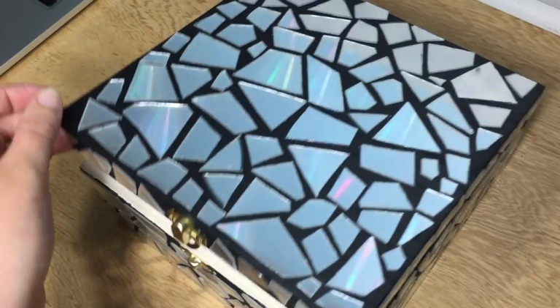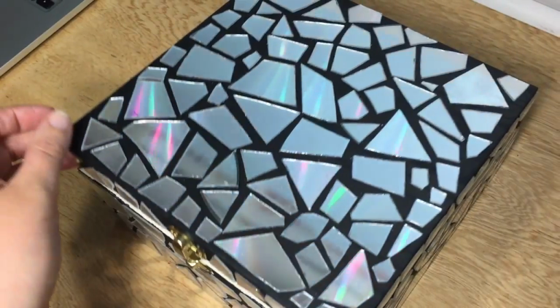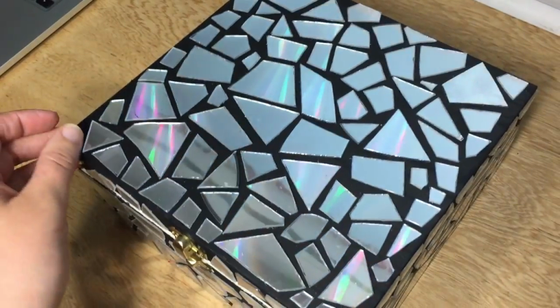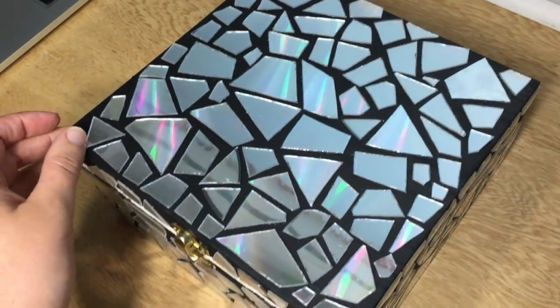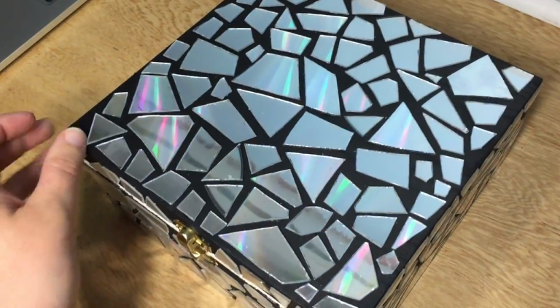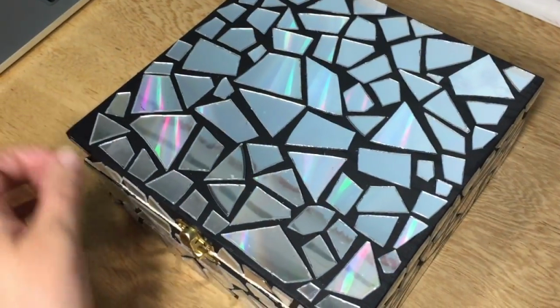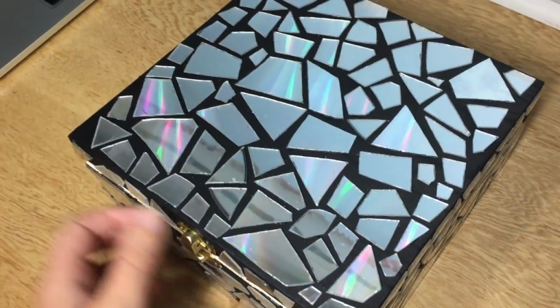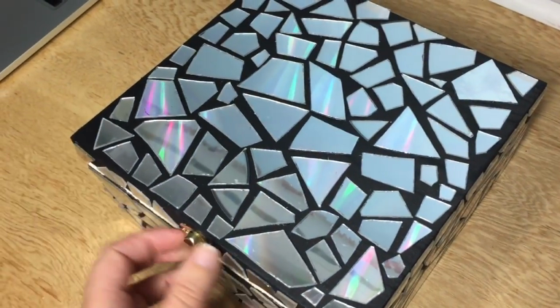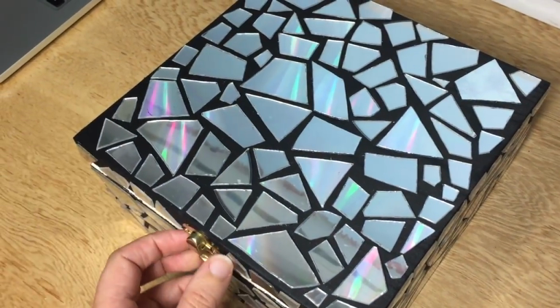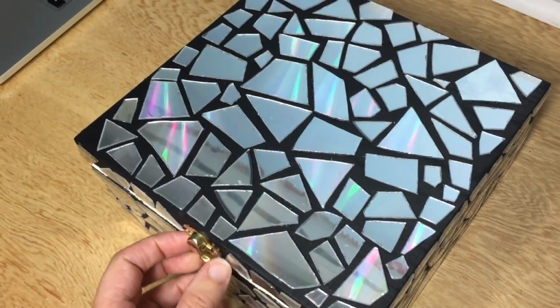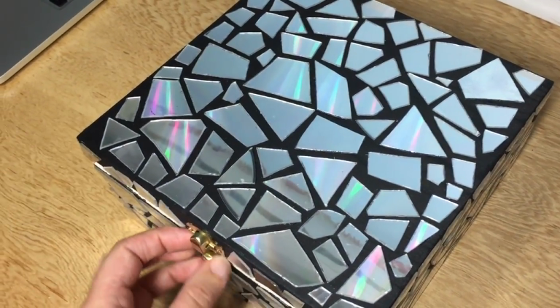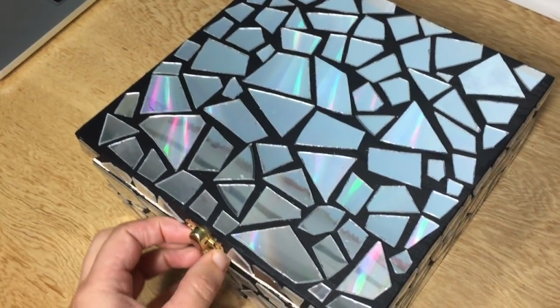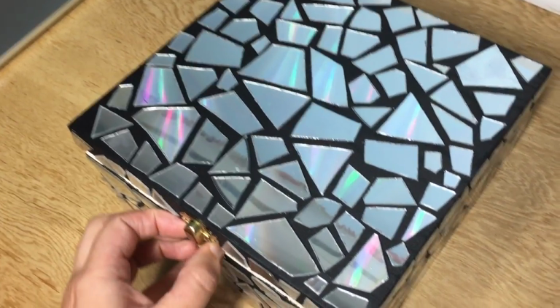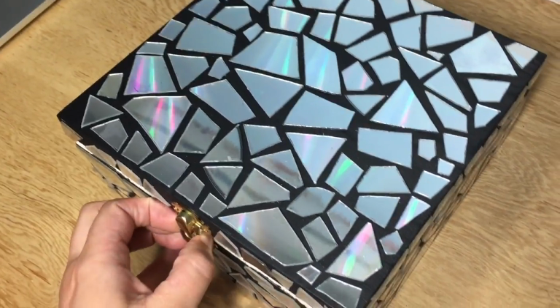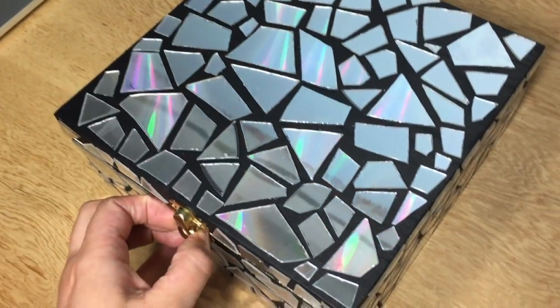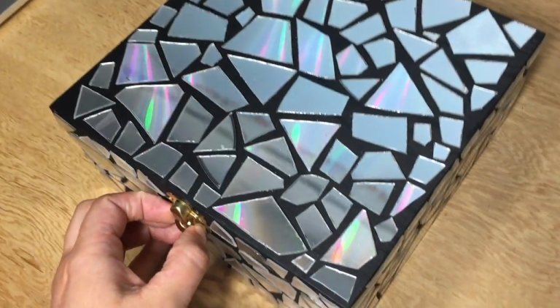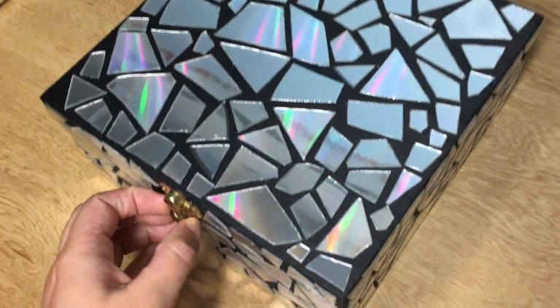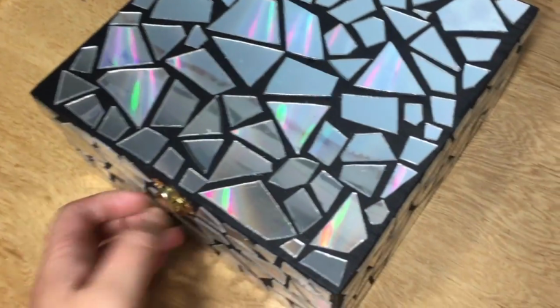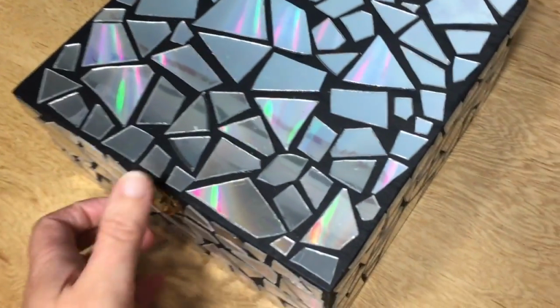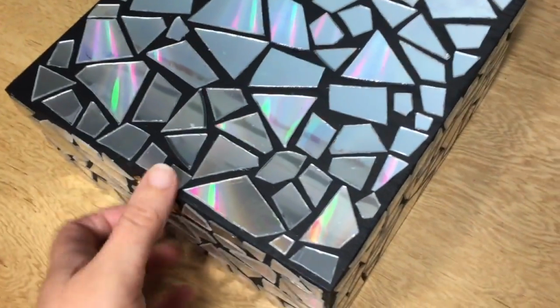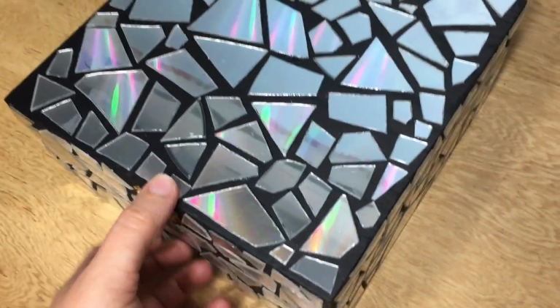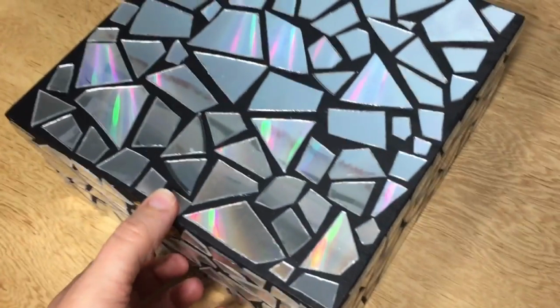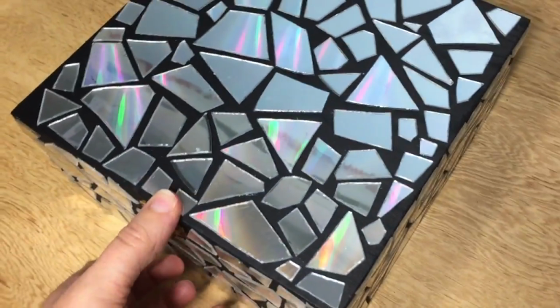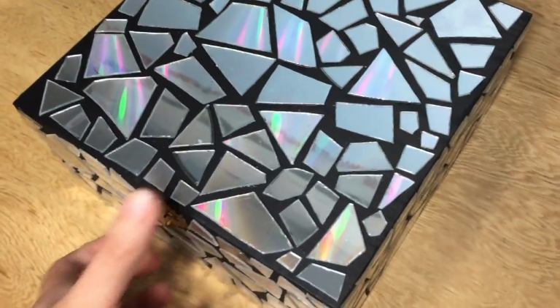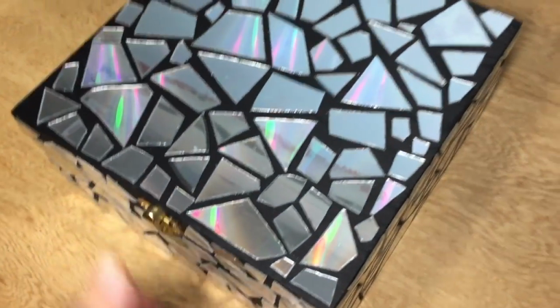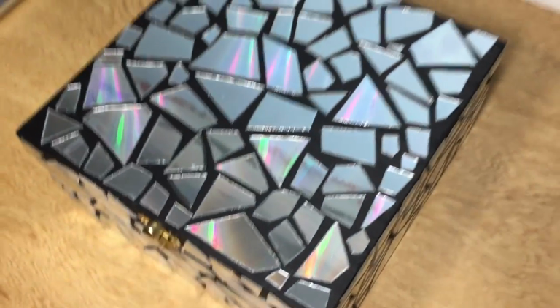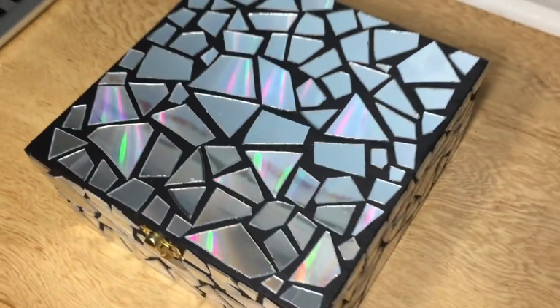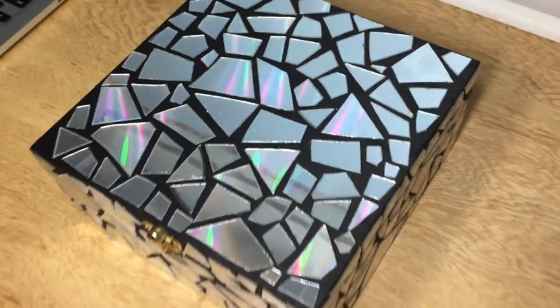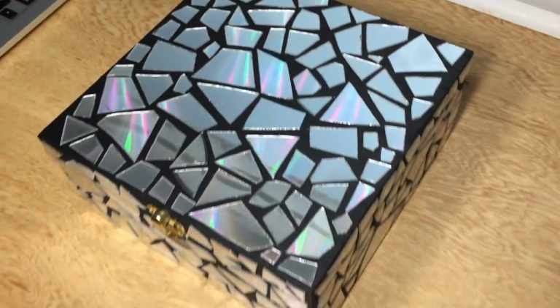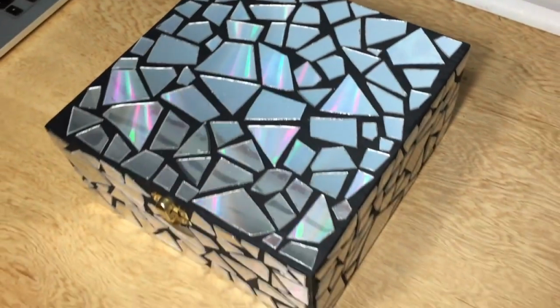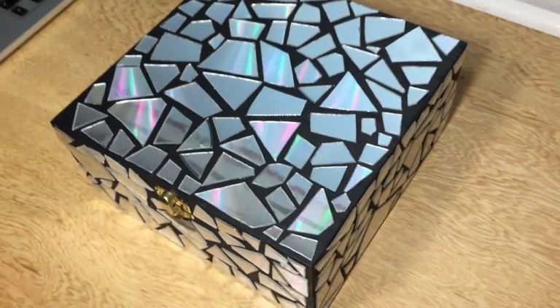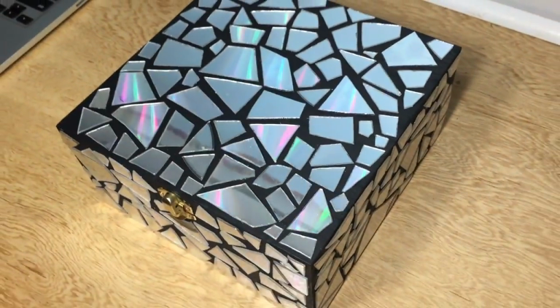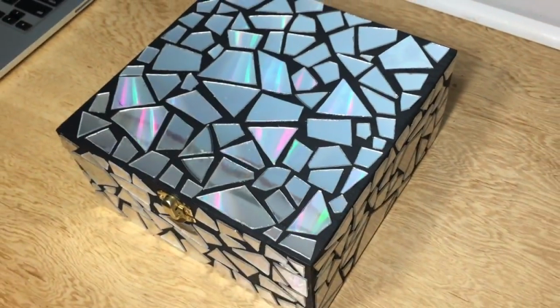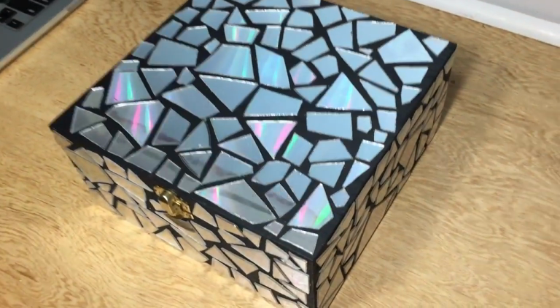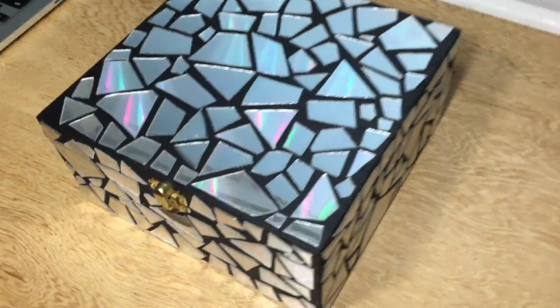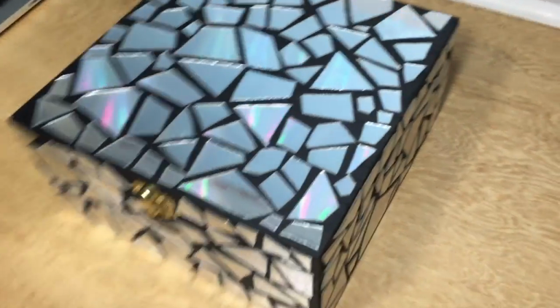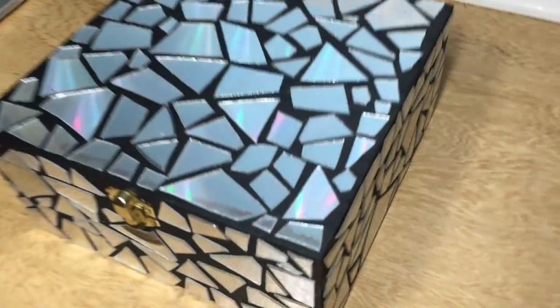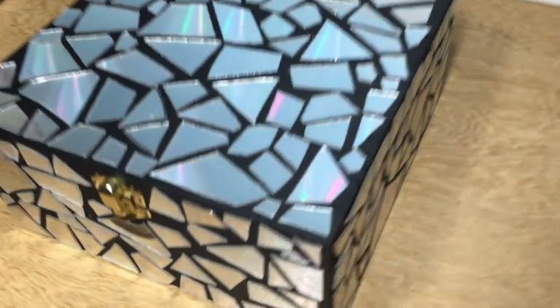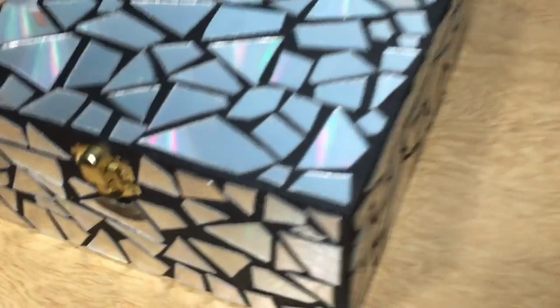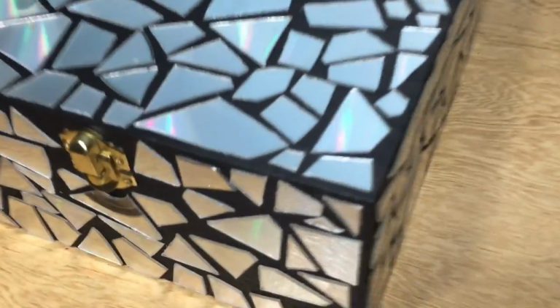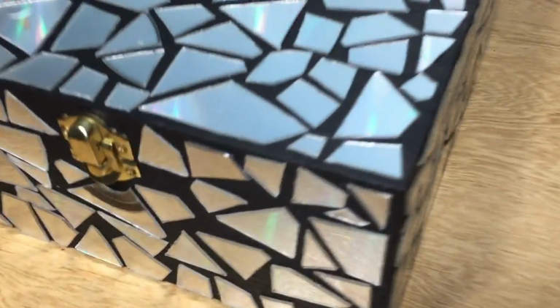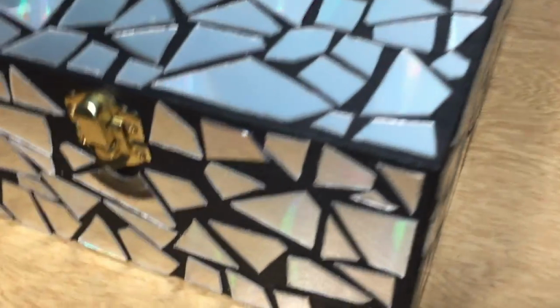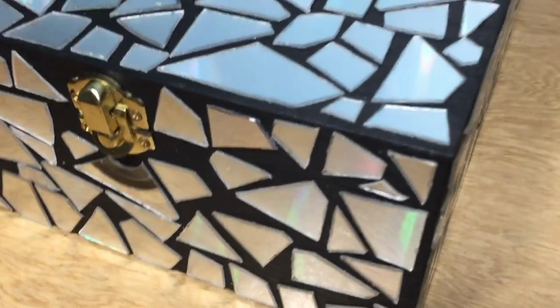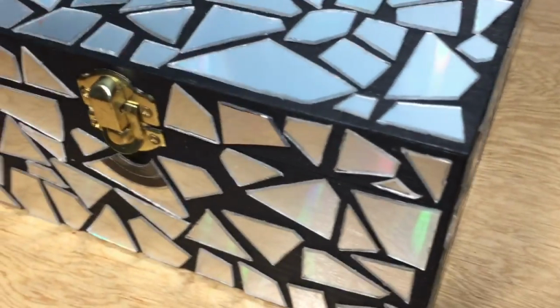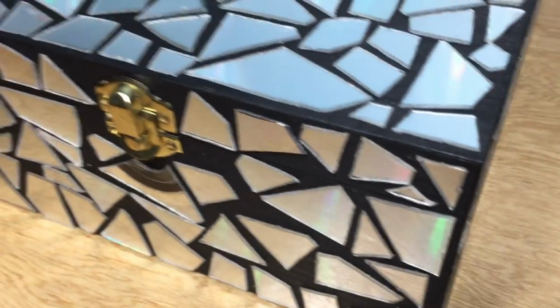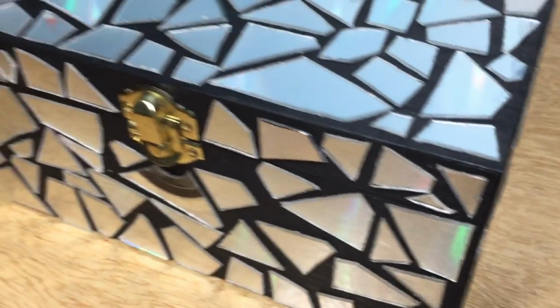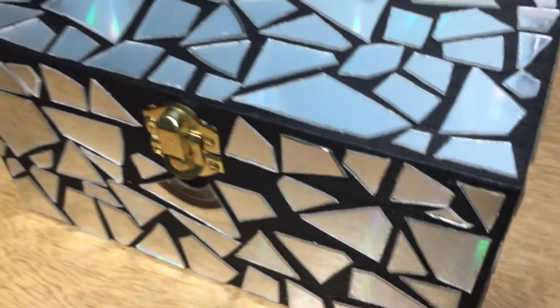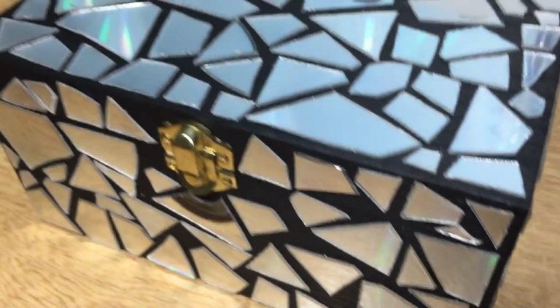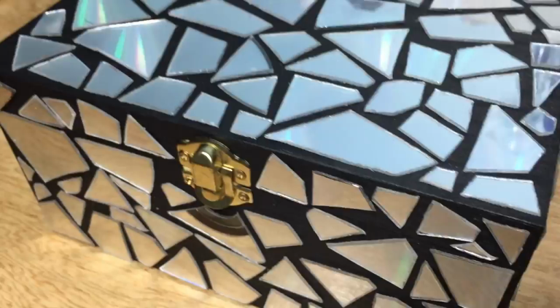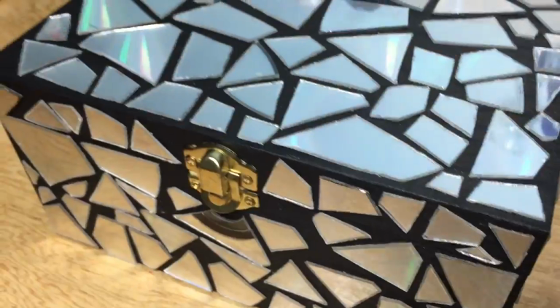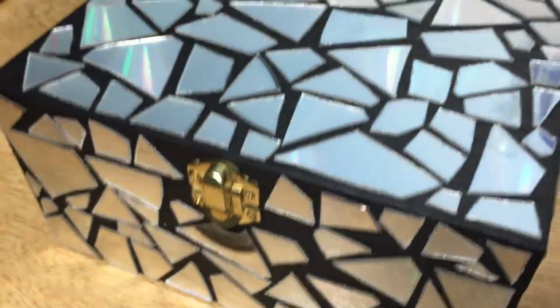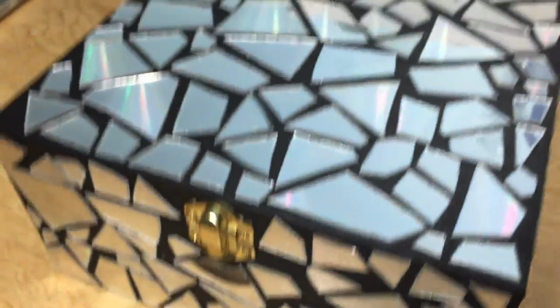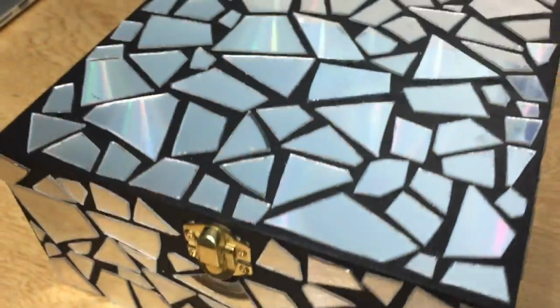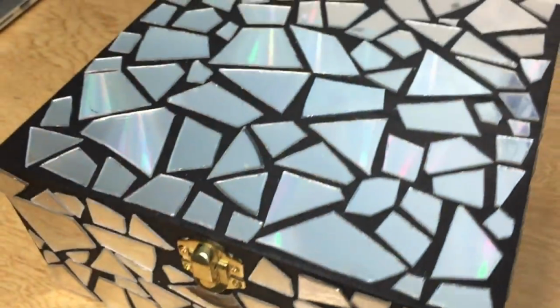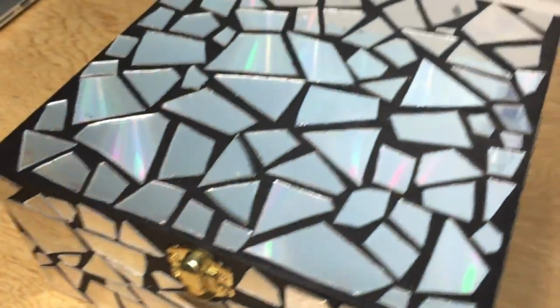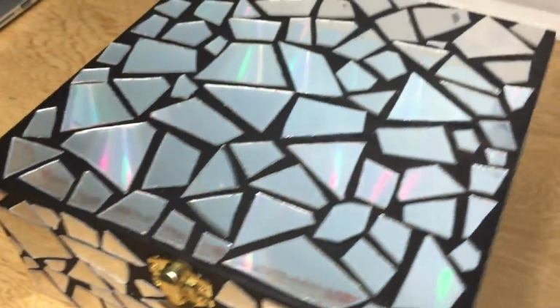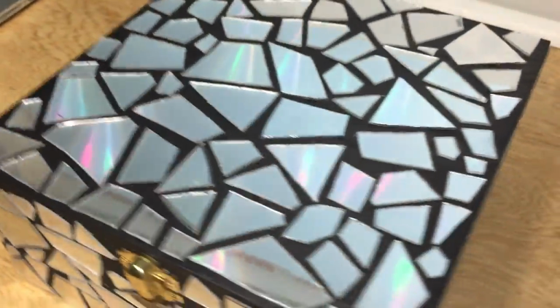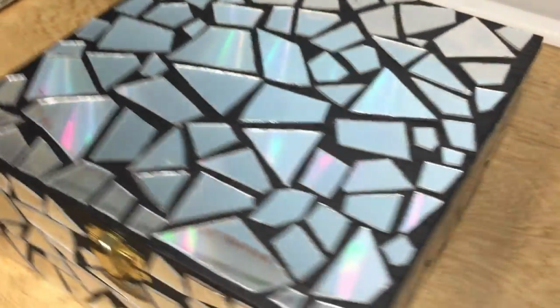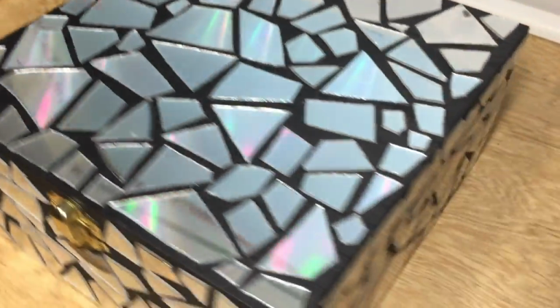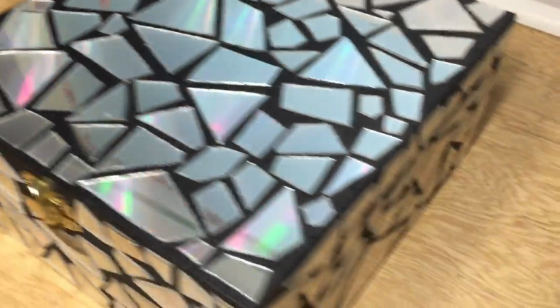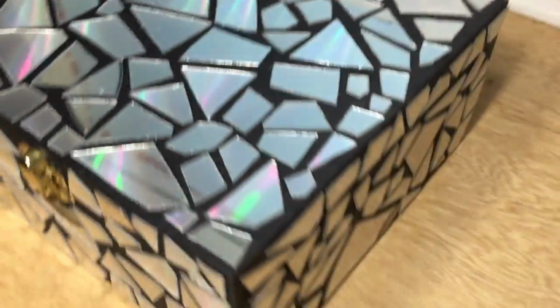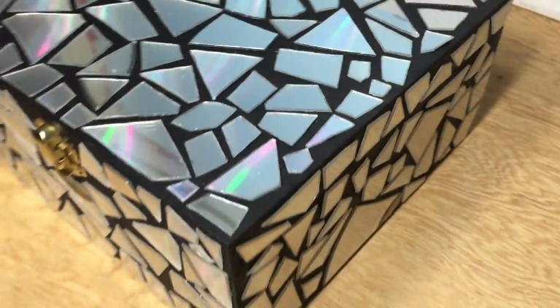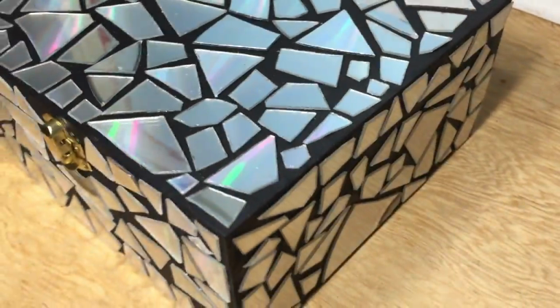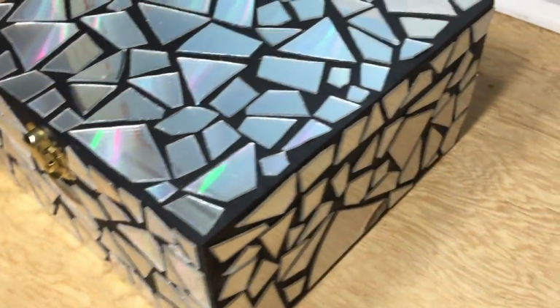In this week's video I teach you how to make your own CD mosaic stash box. So if you want to learn how, stay tuned.